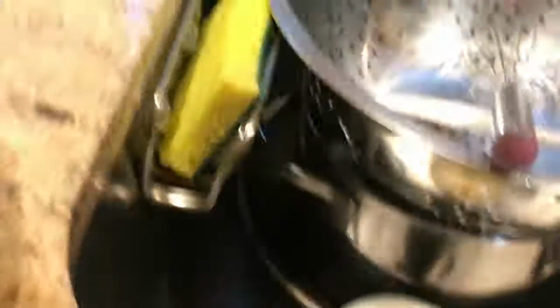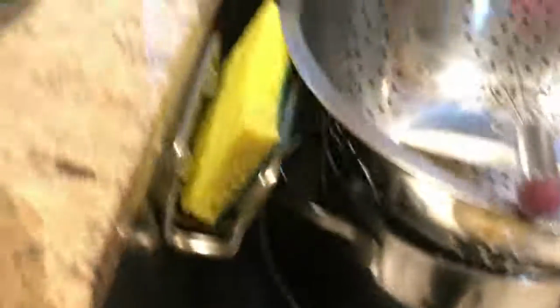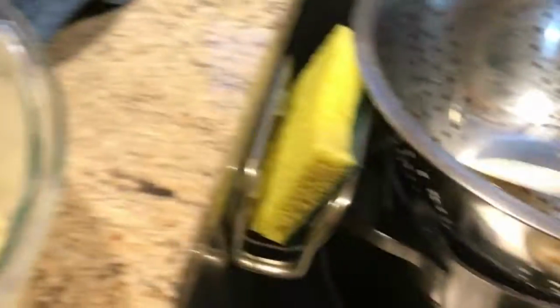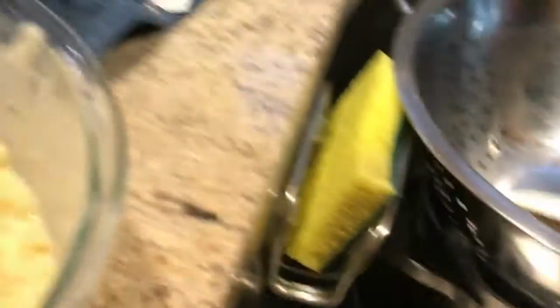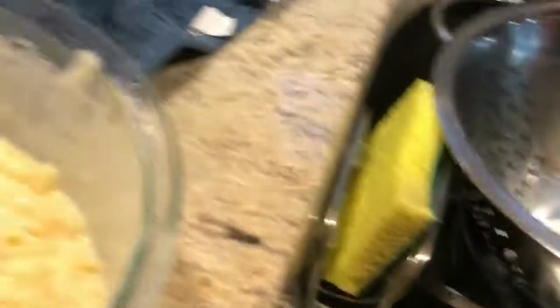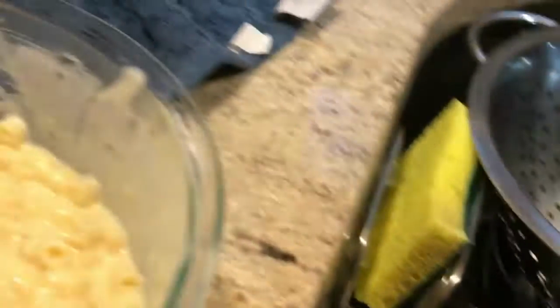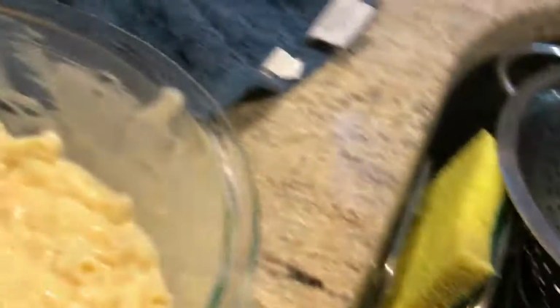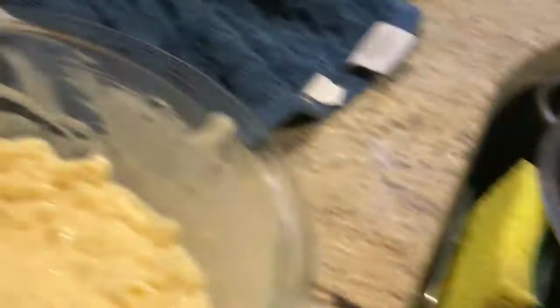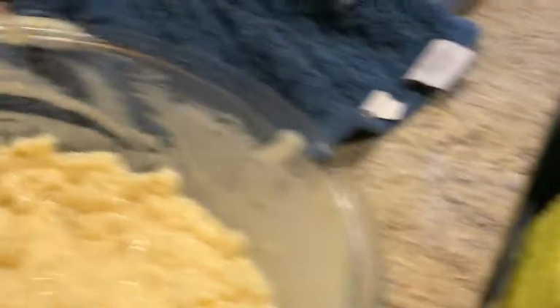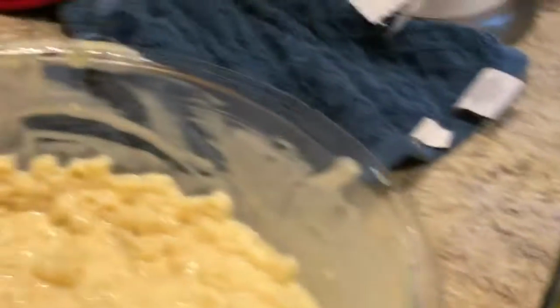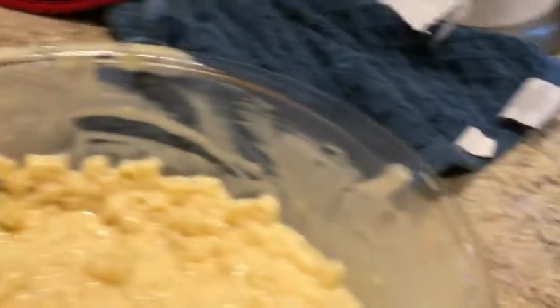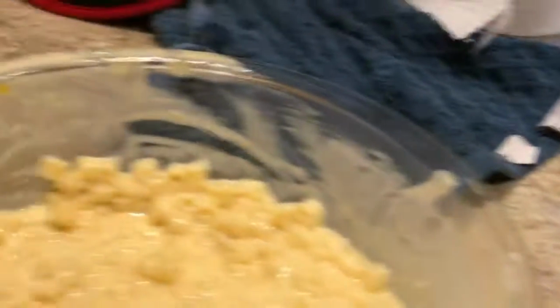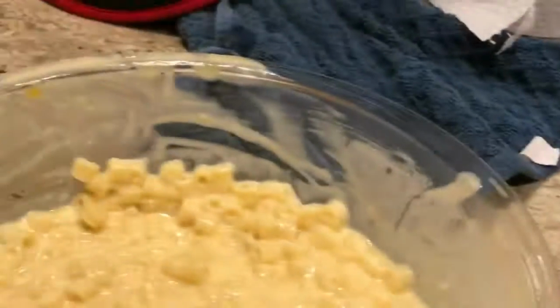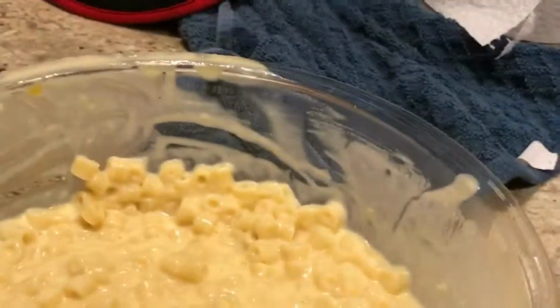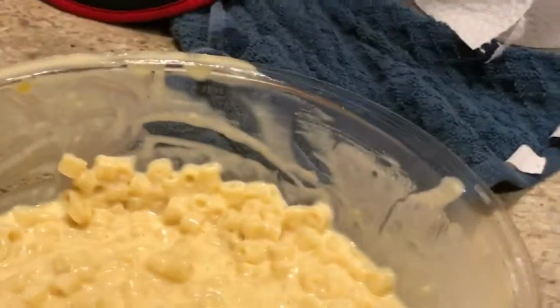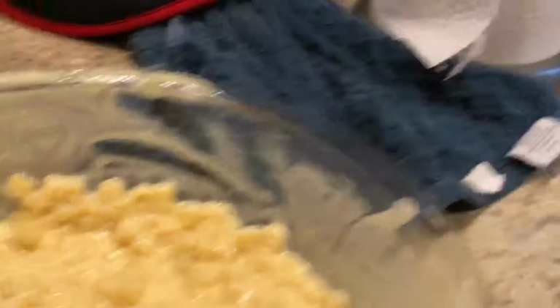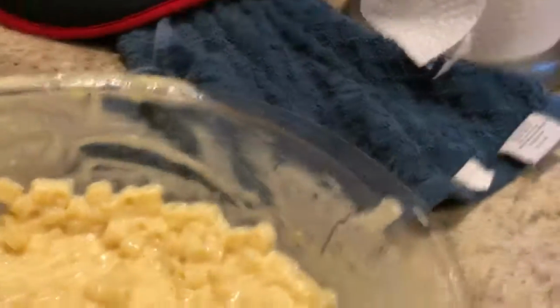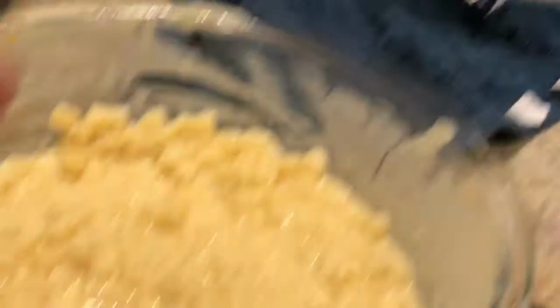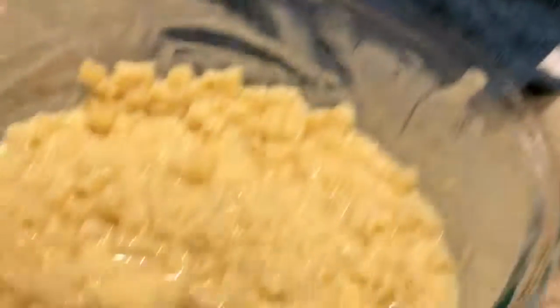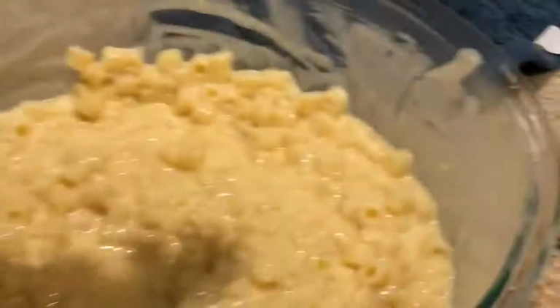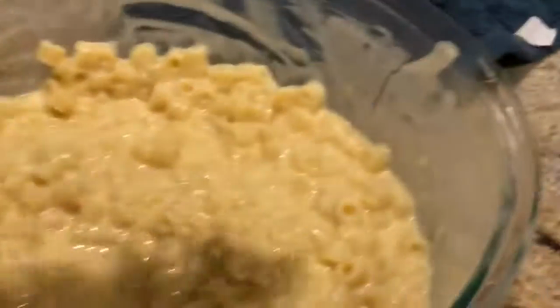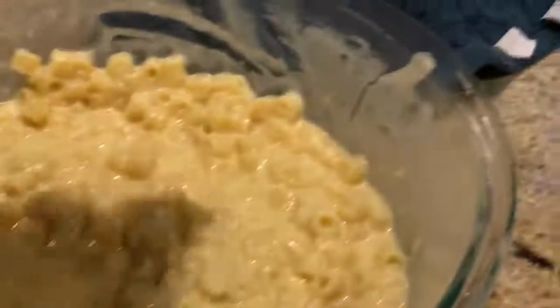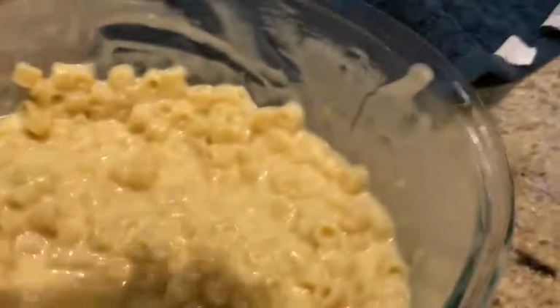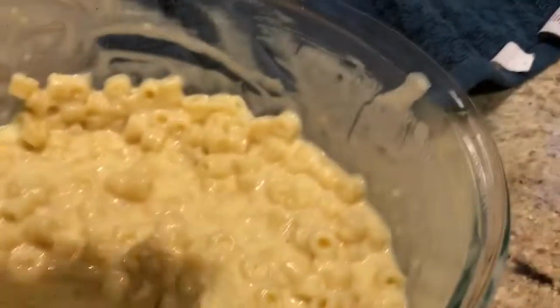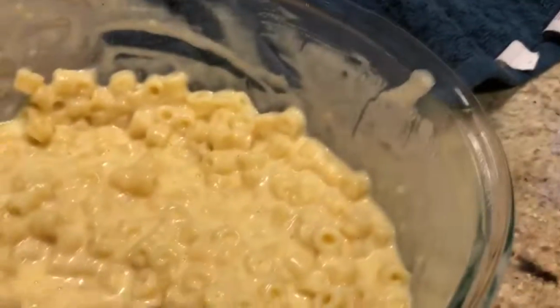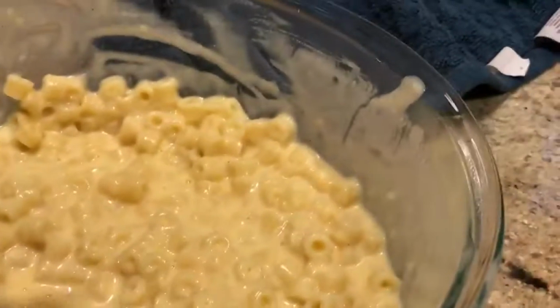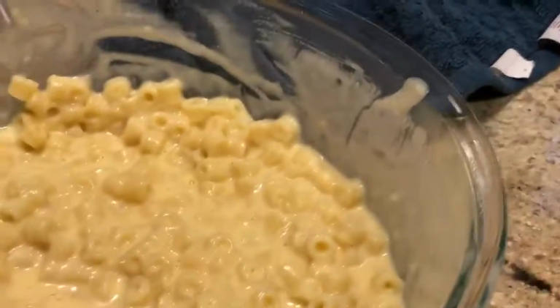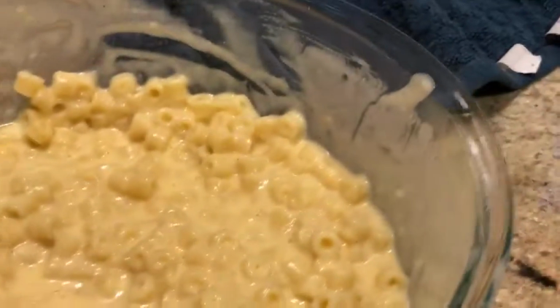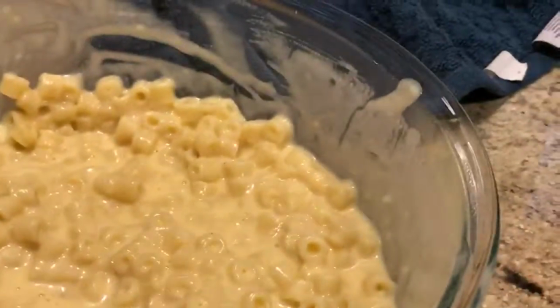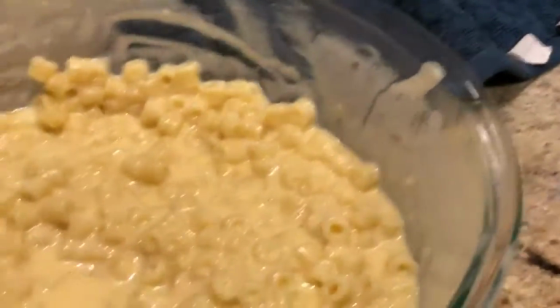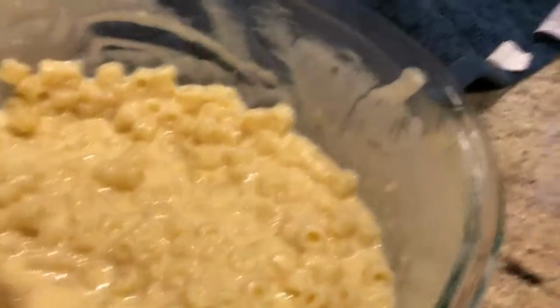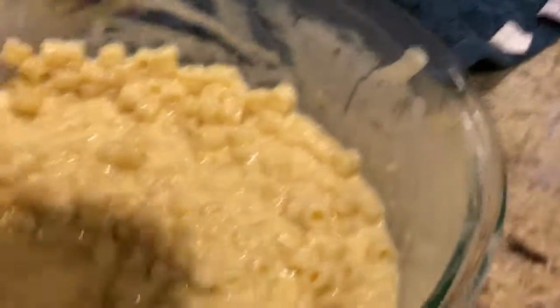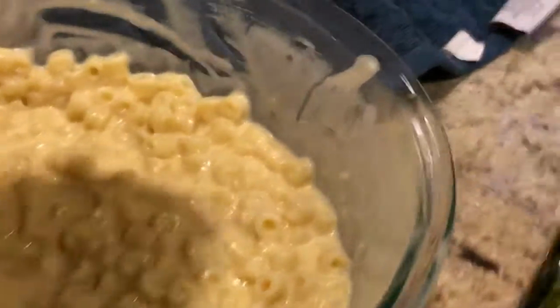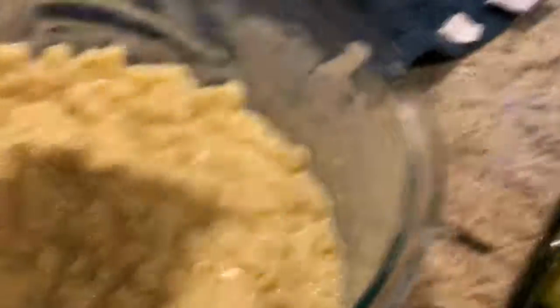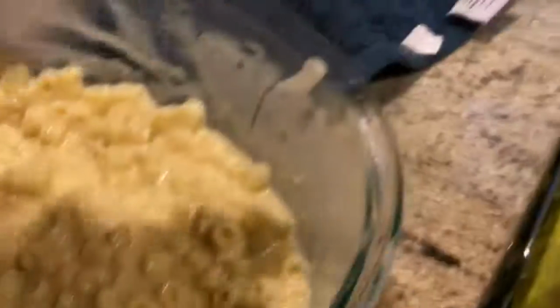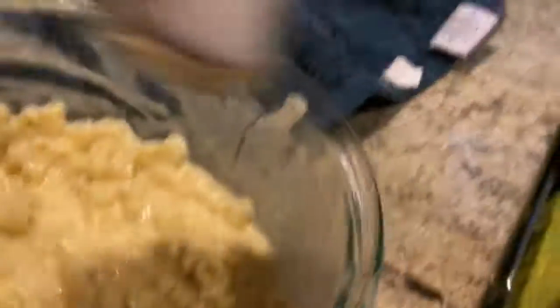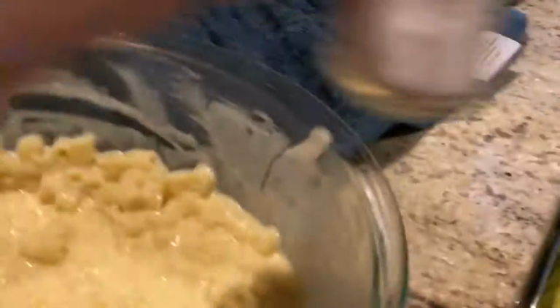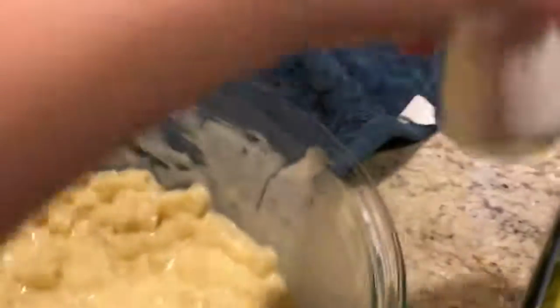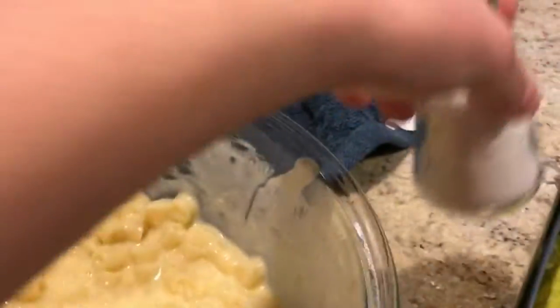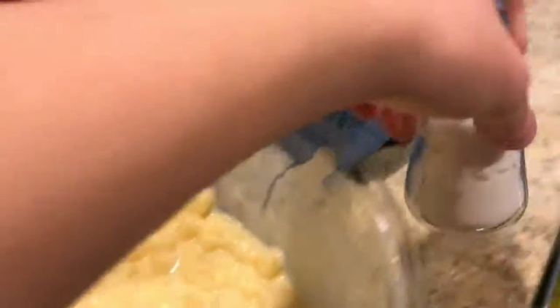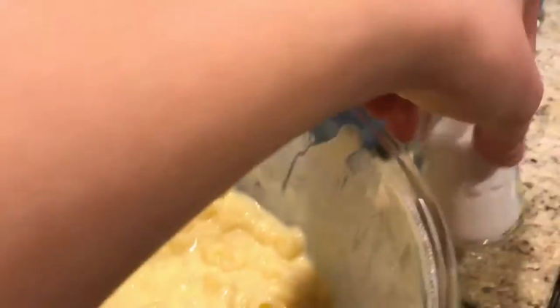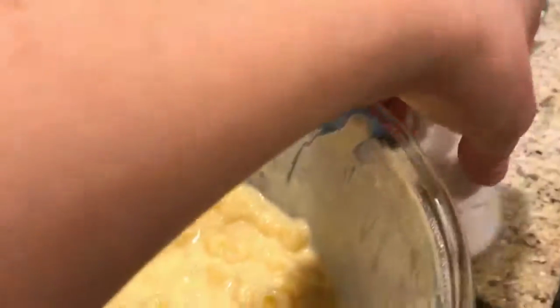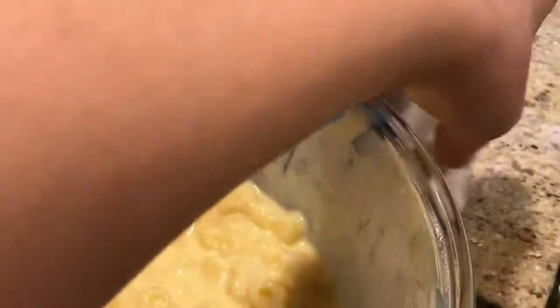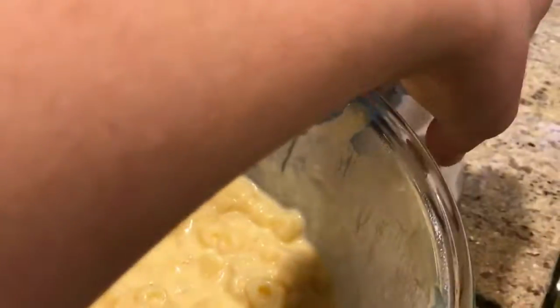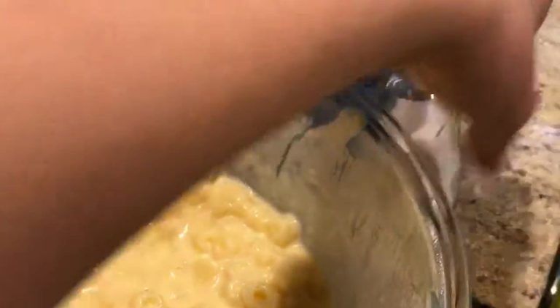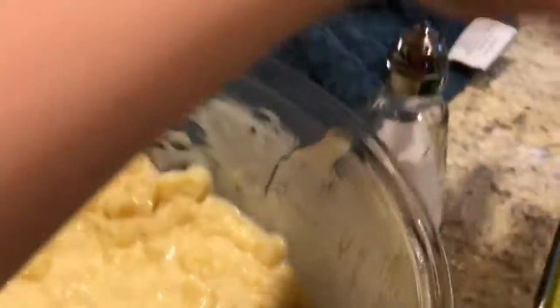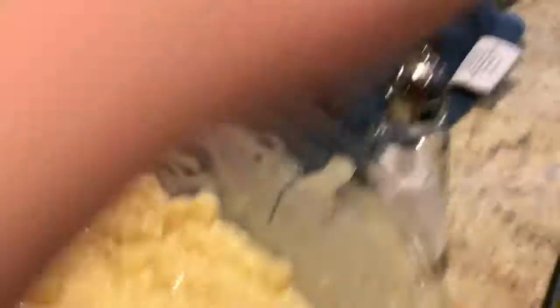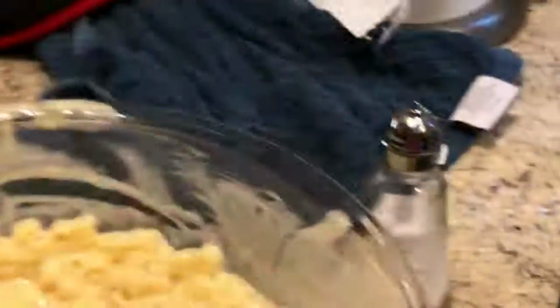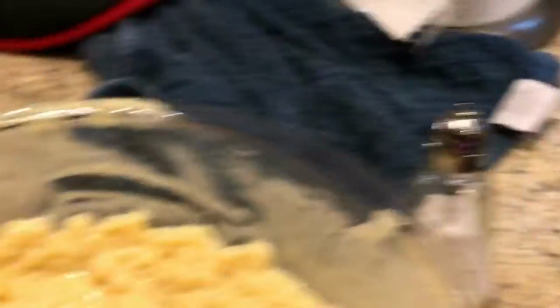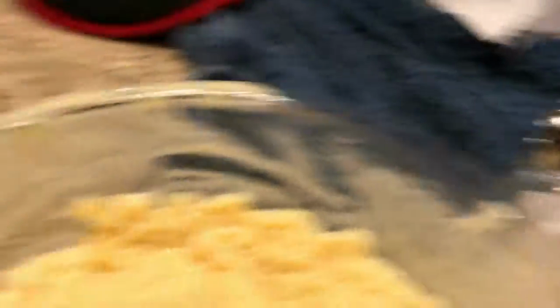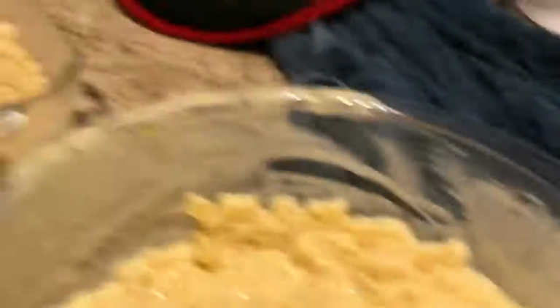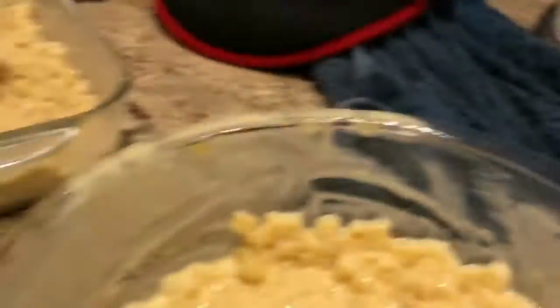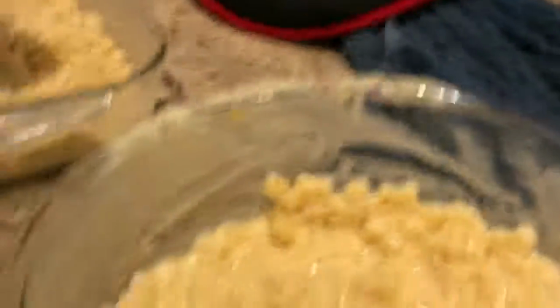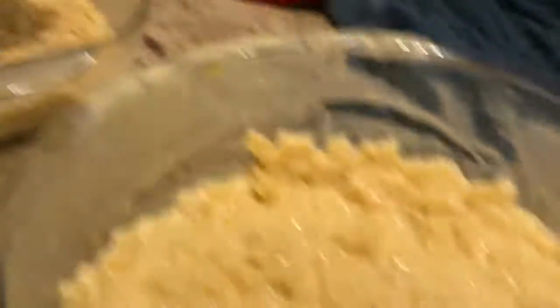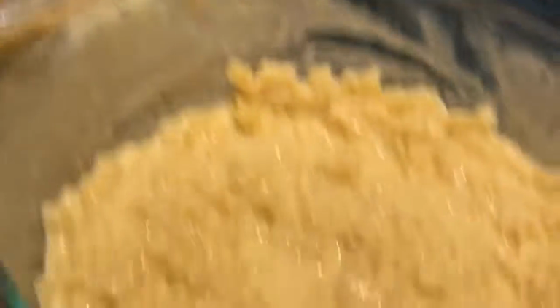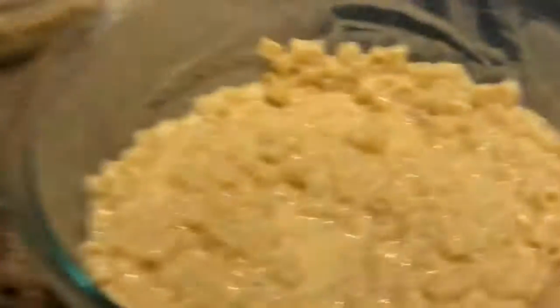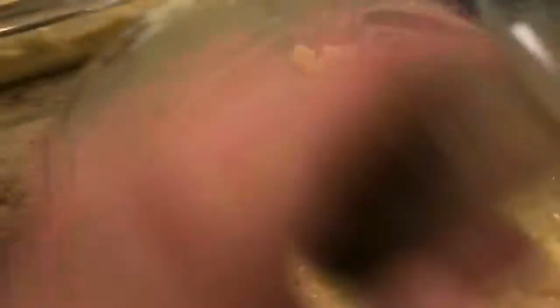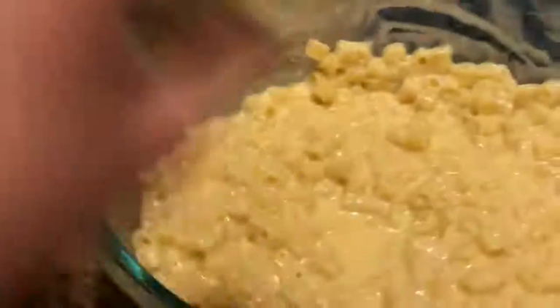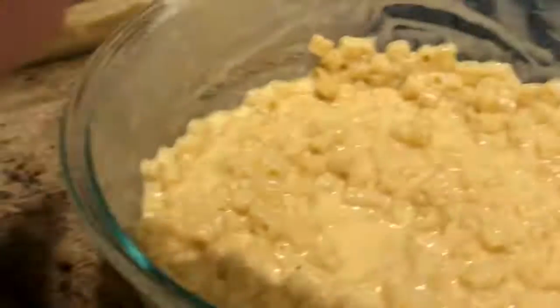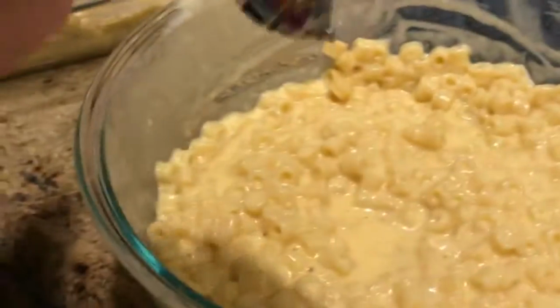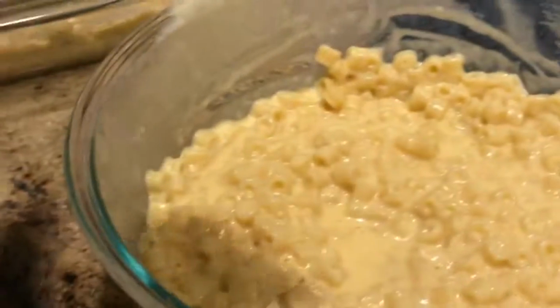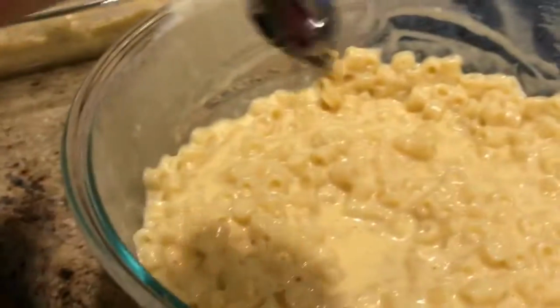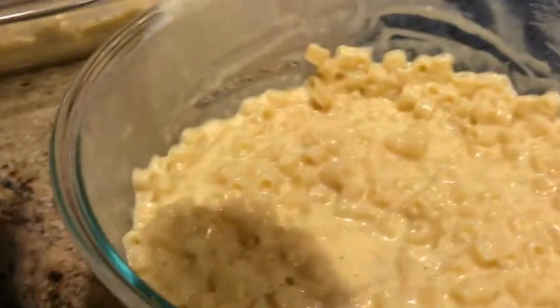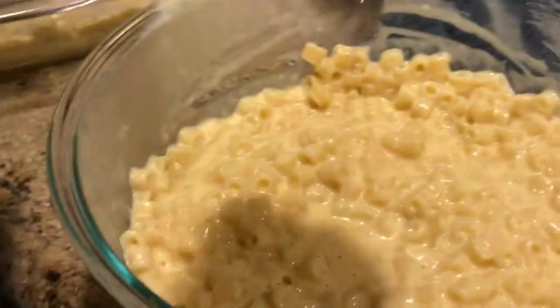Just add a little bit of salt and a little bit of pepper - I don't really need much salt.